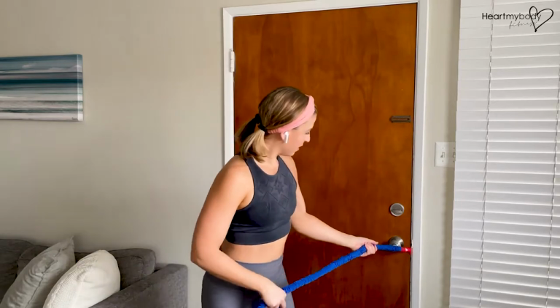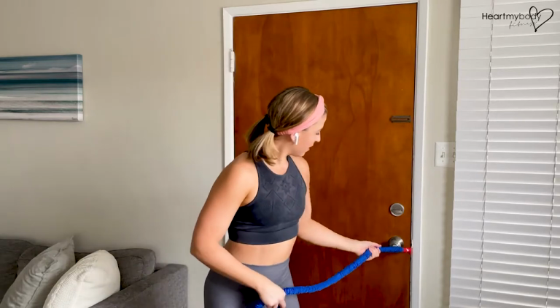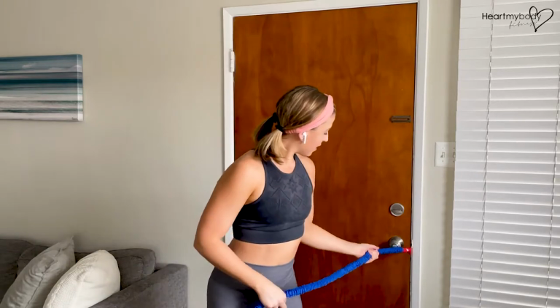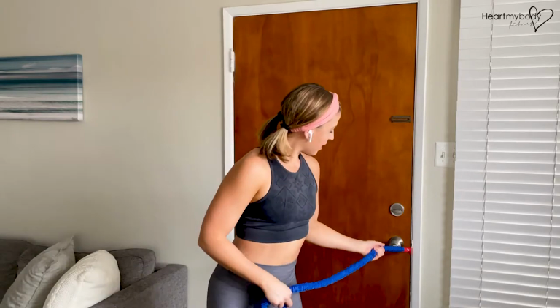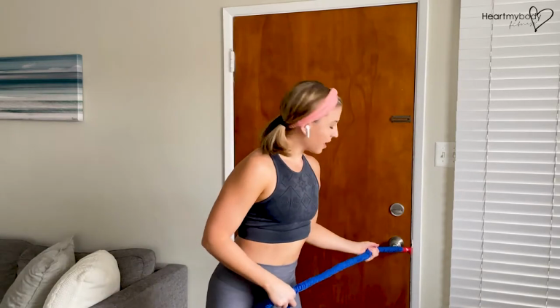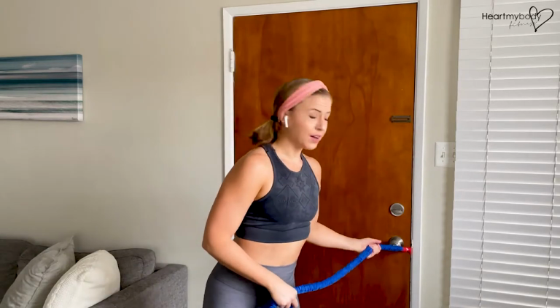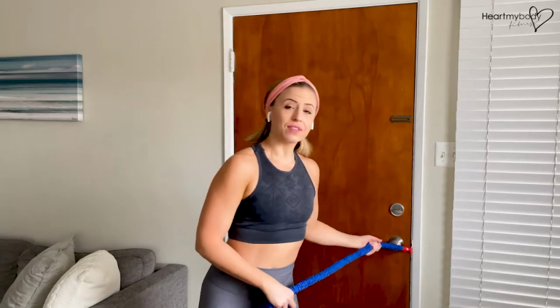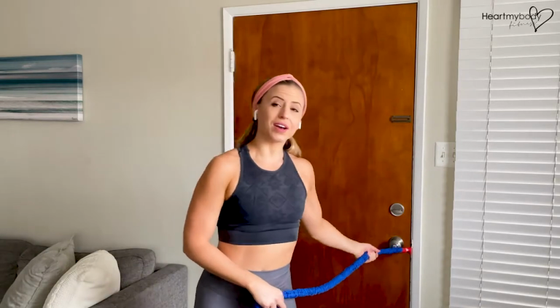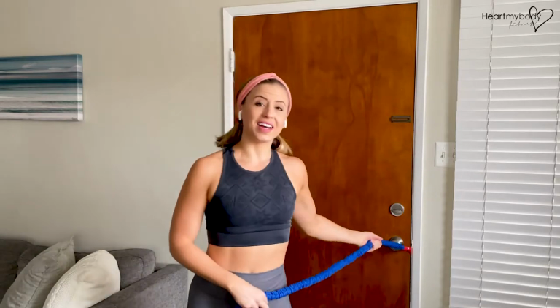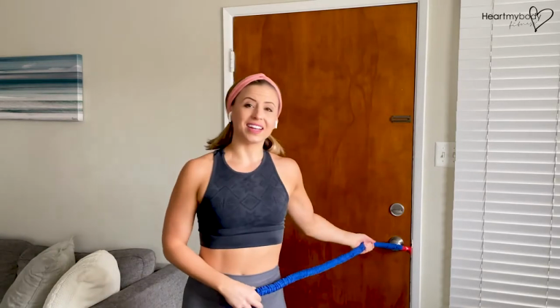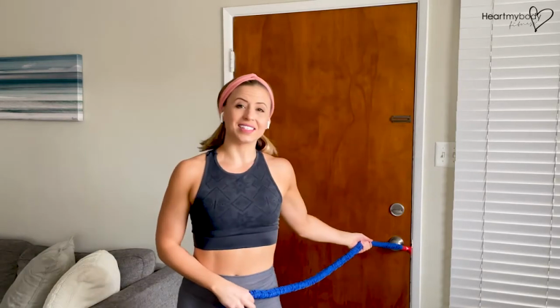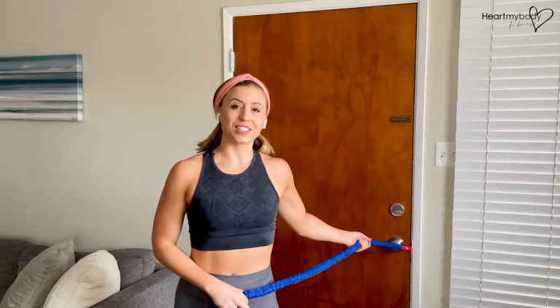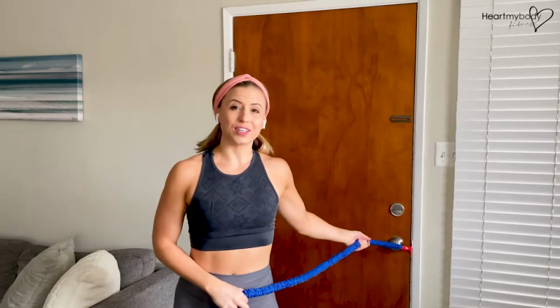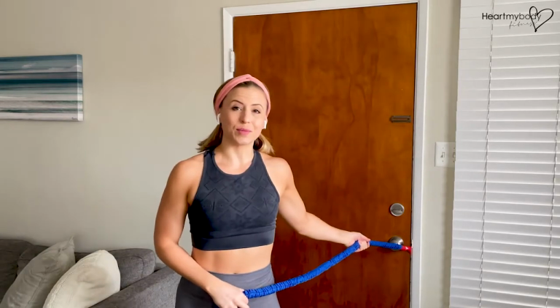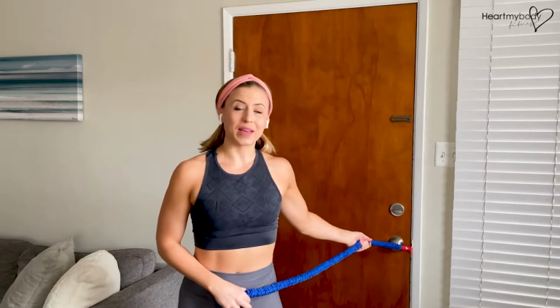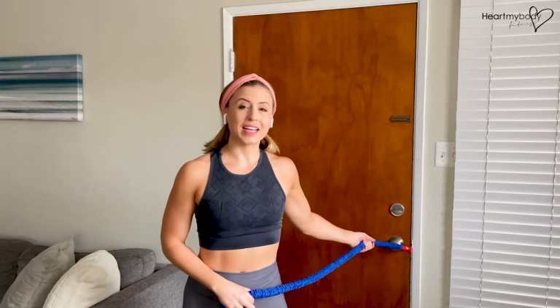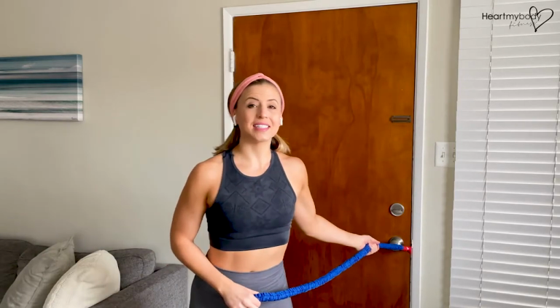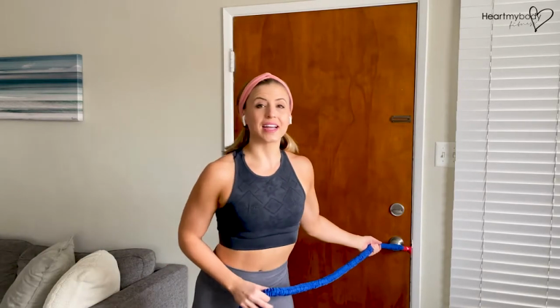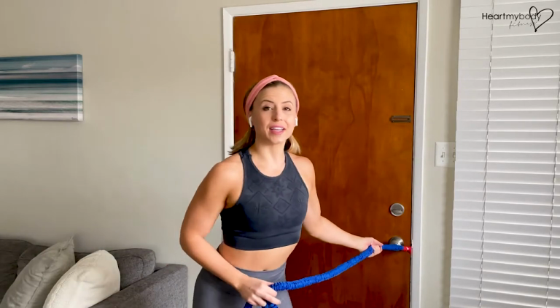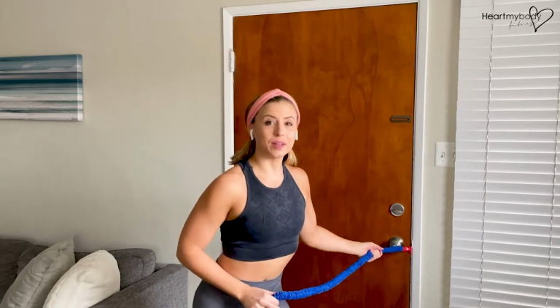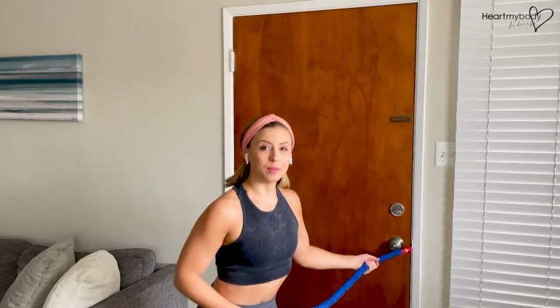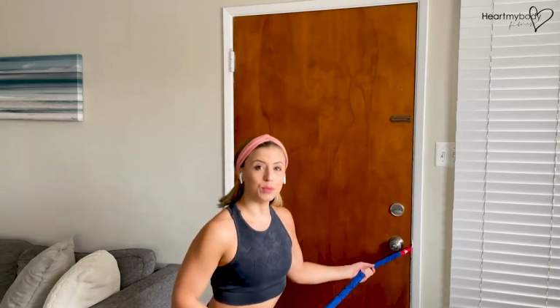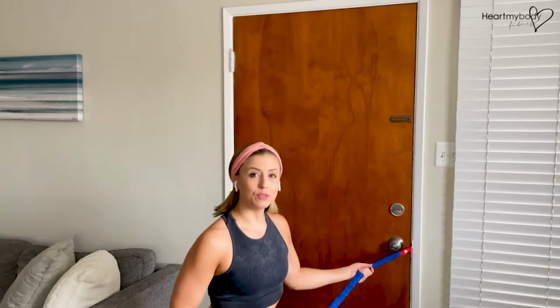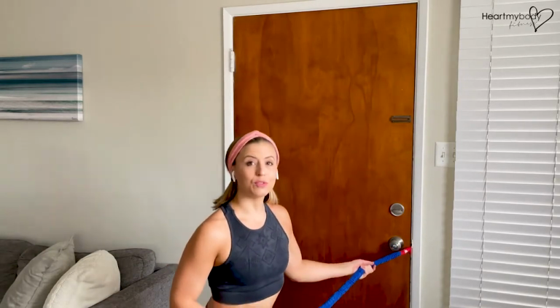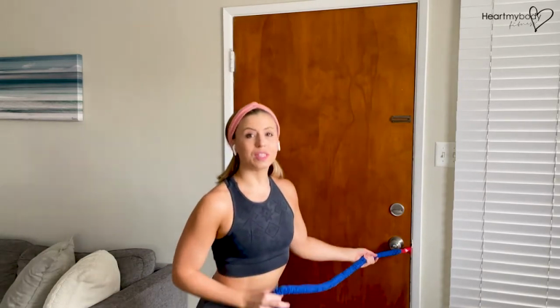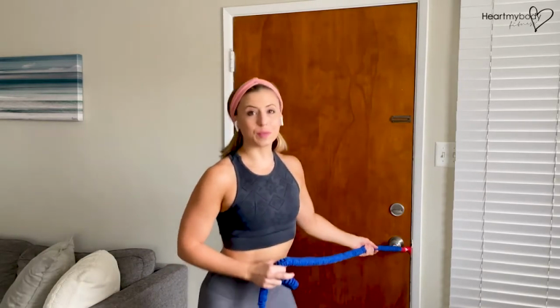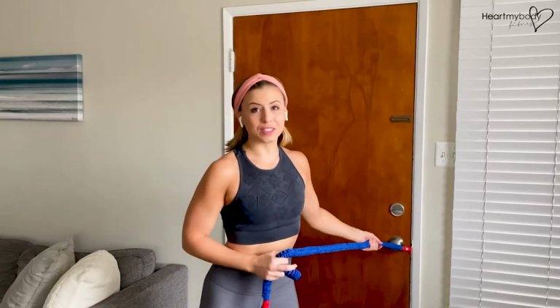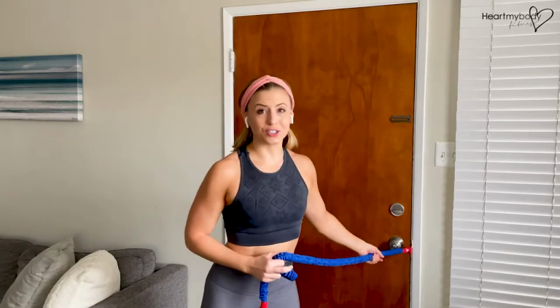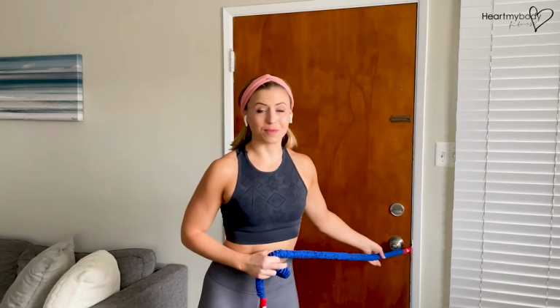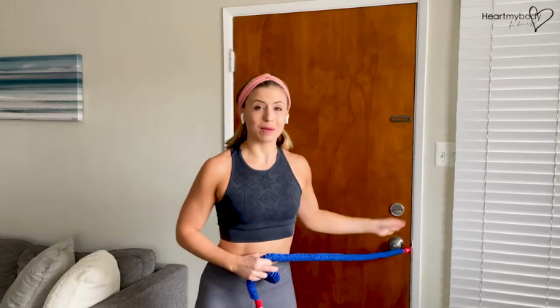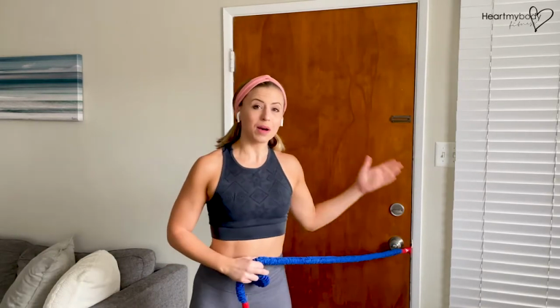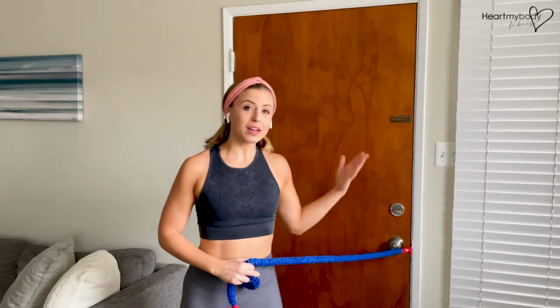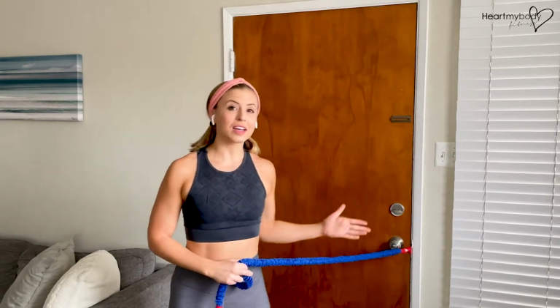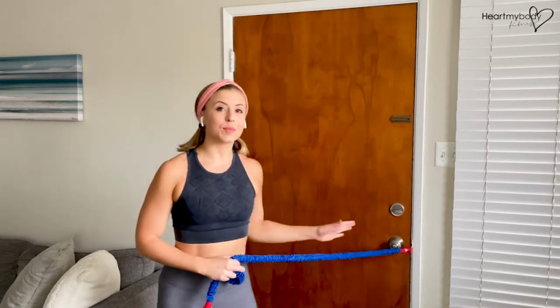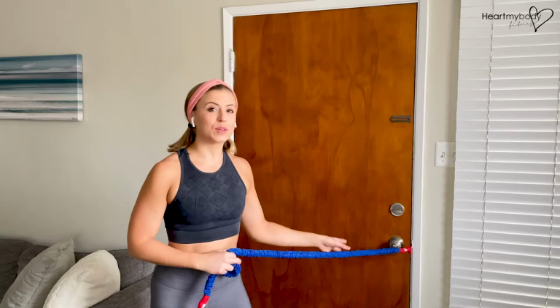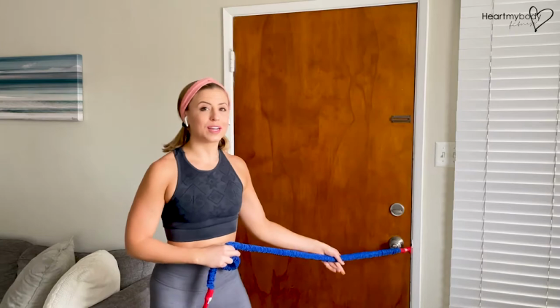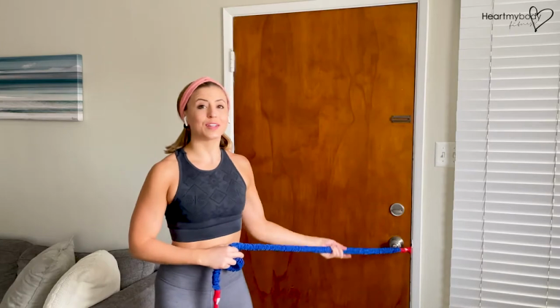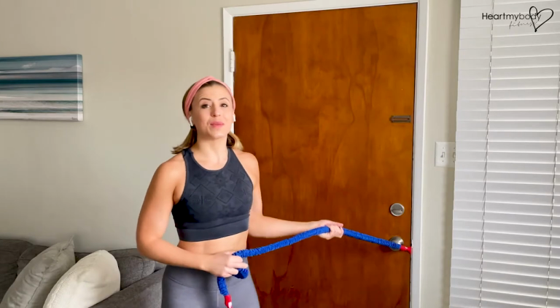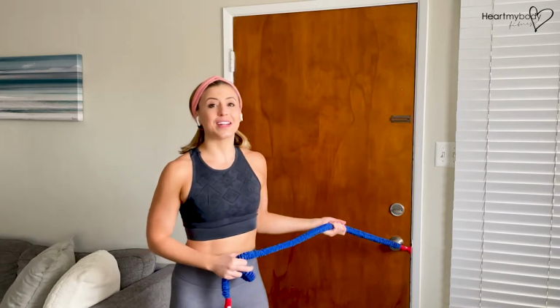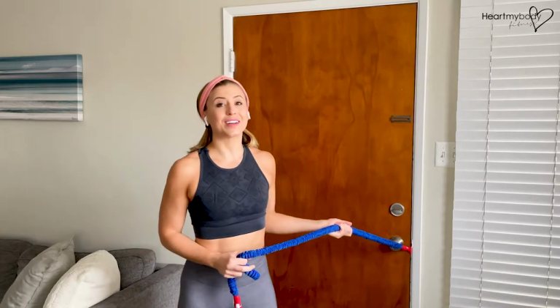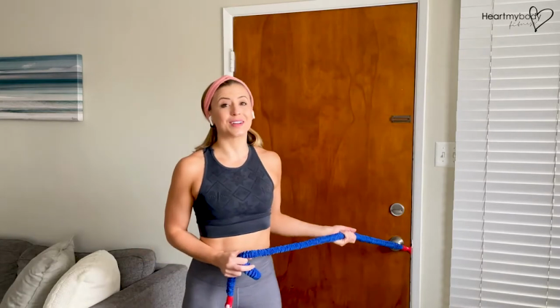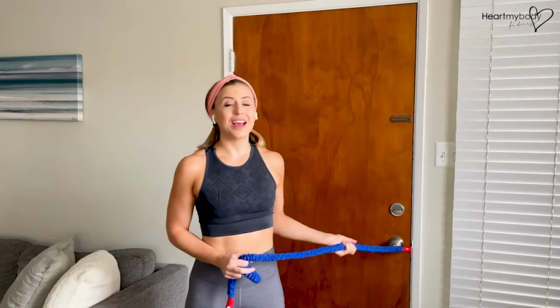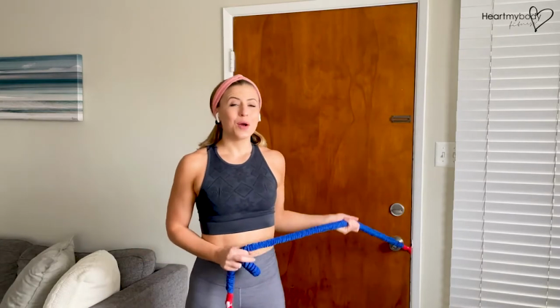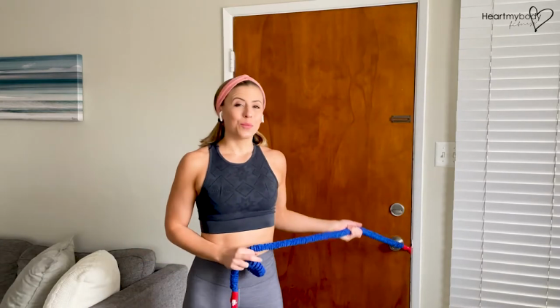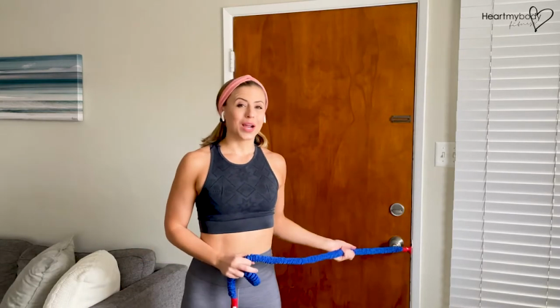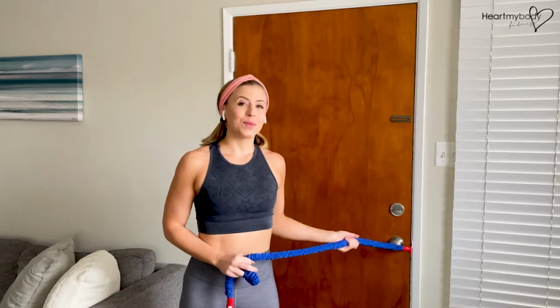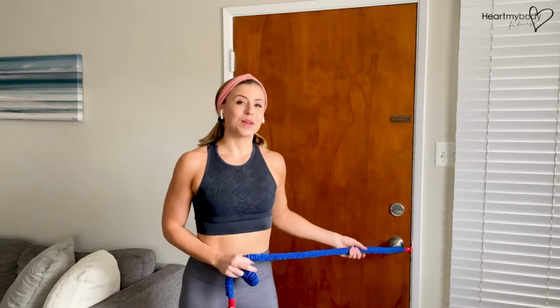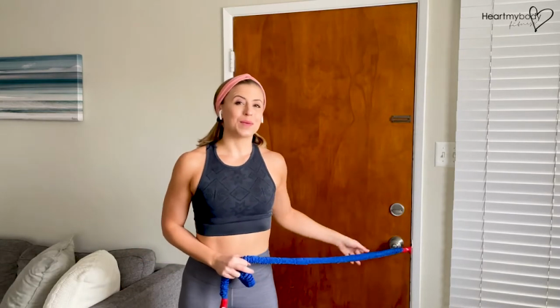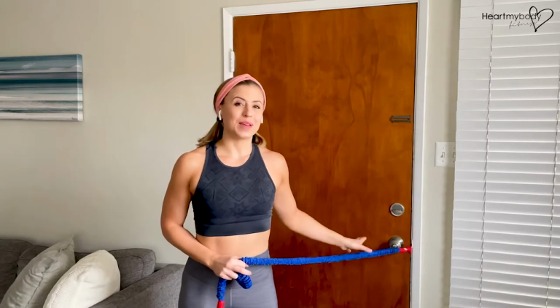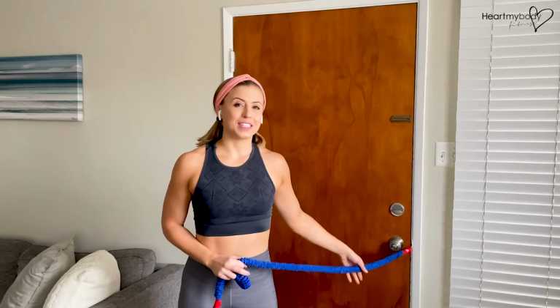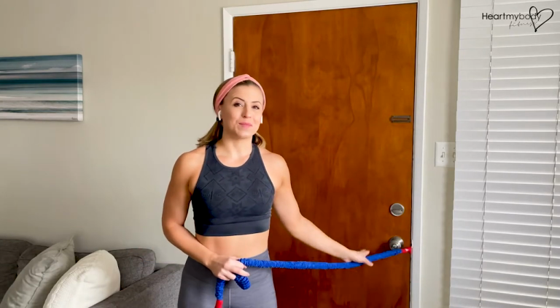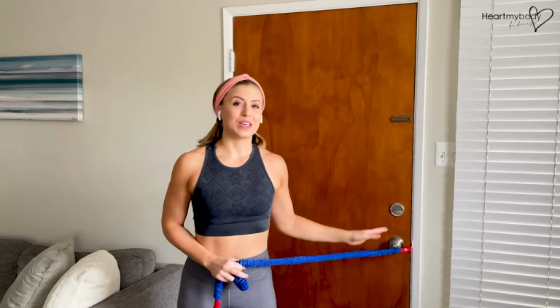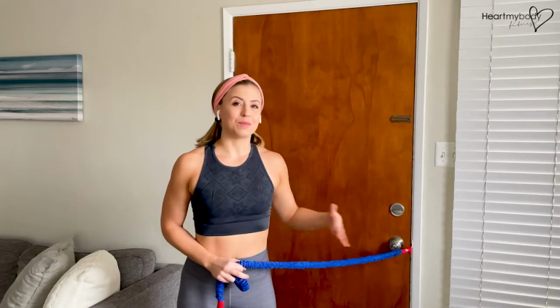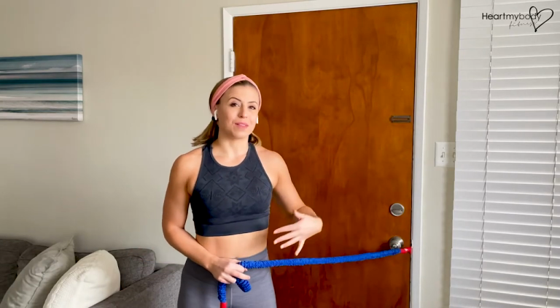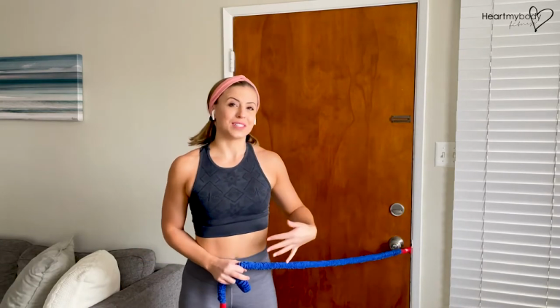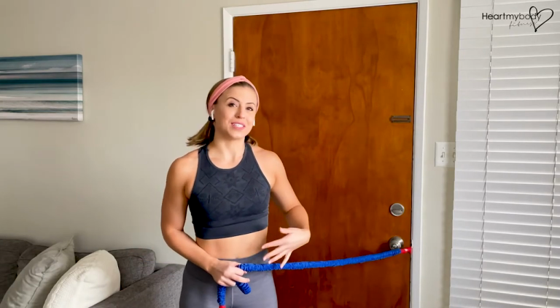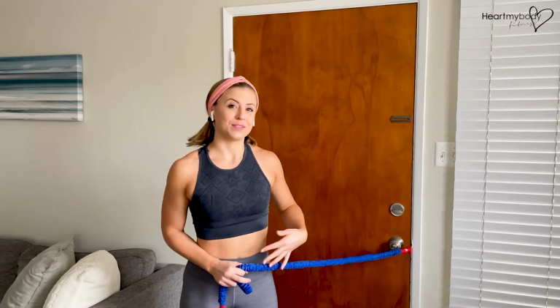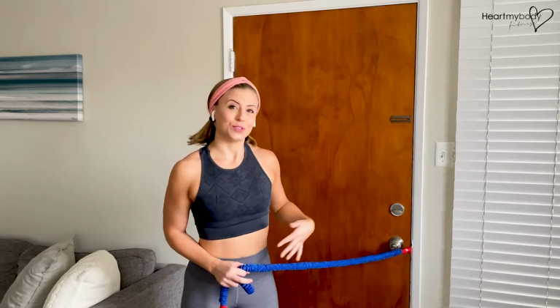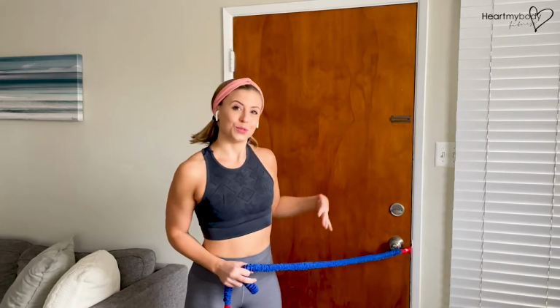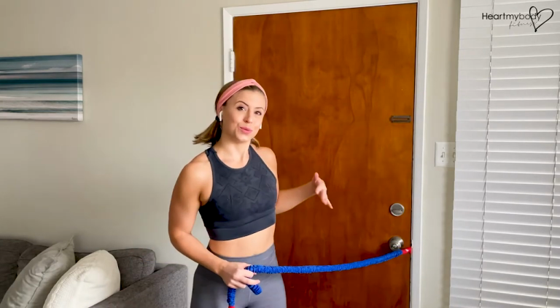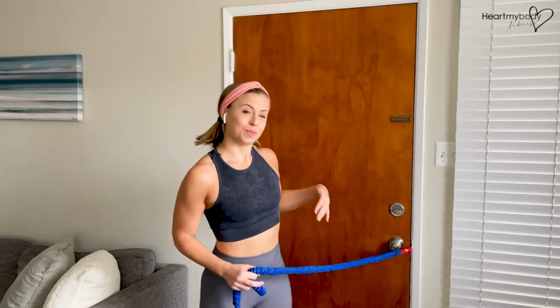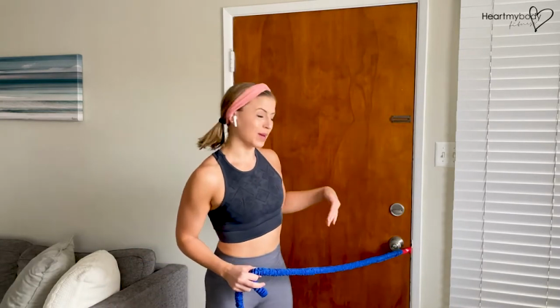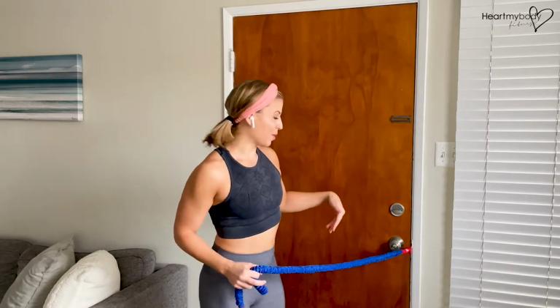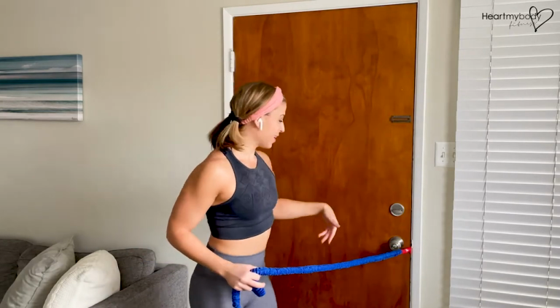Now I've got a secure band, and I can move the position of my body up or down depending on where I want the band to be relative to my body.